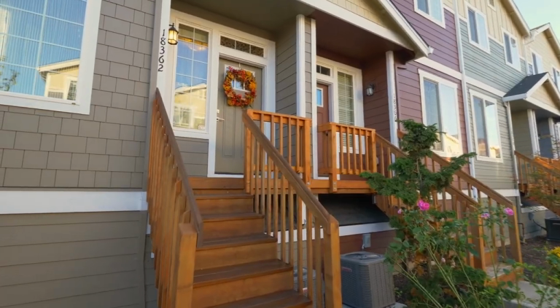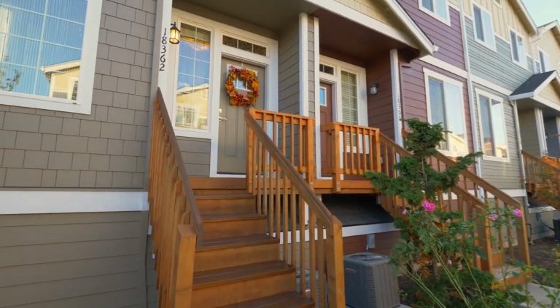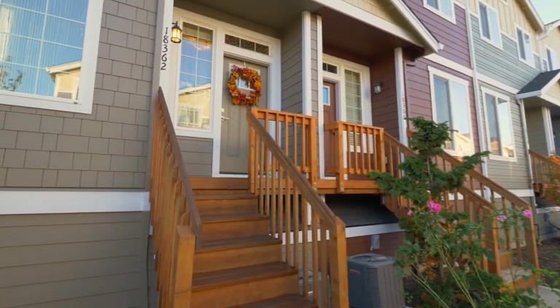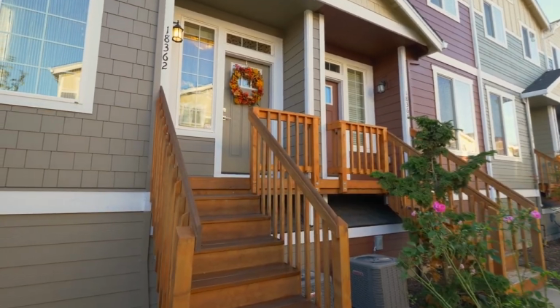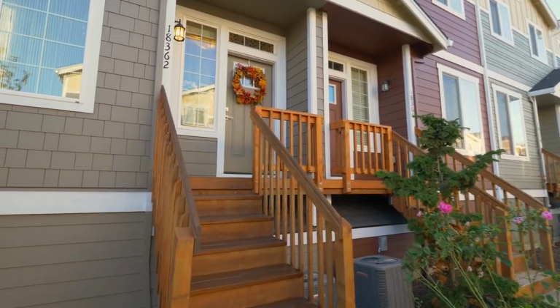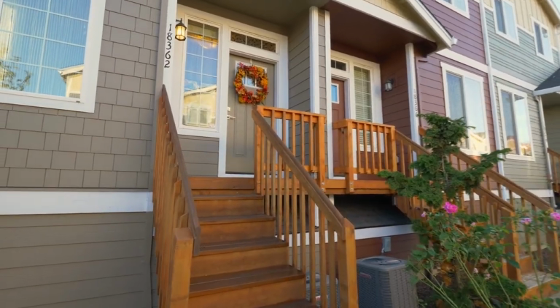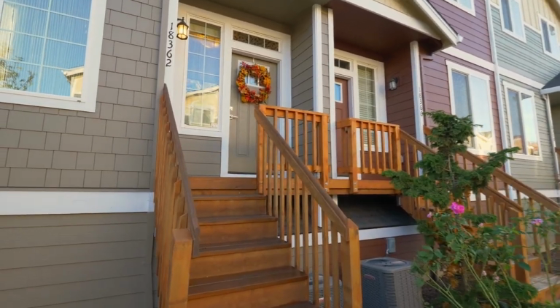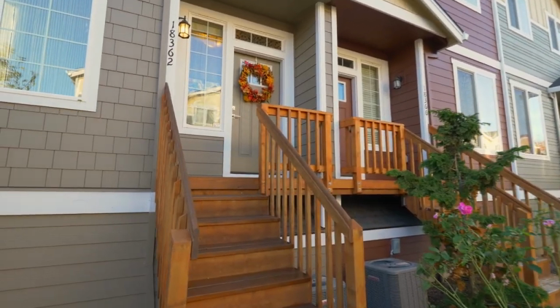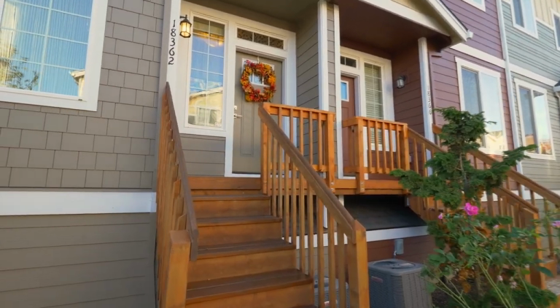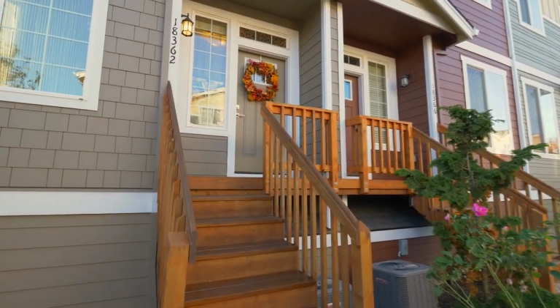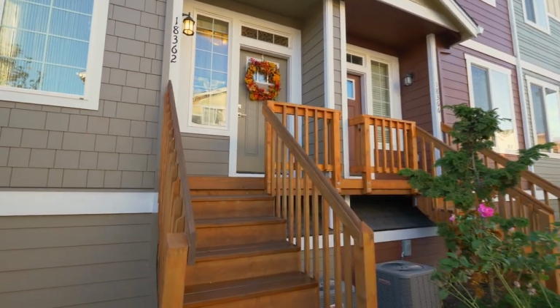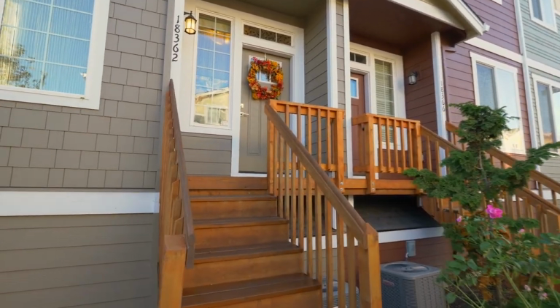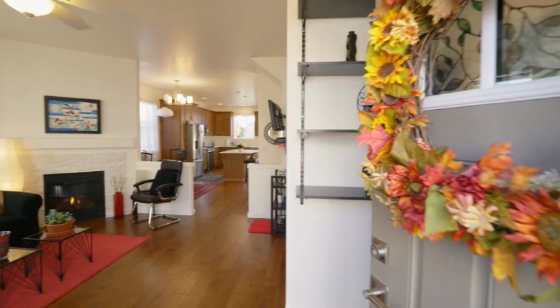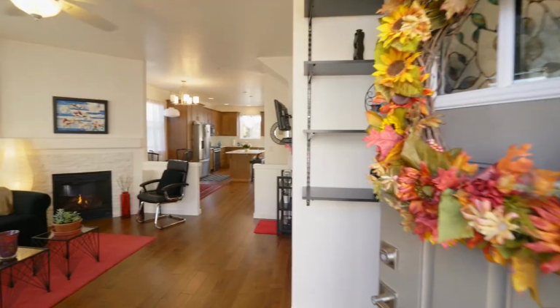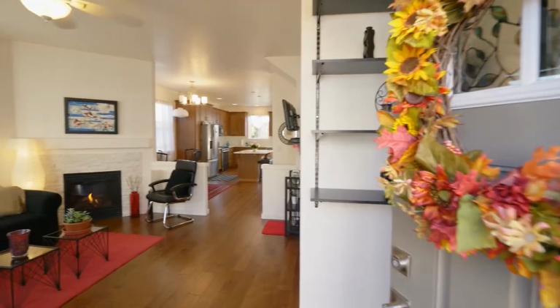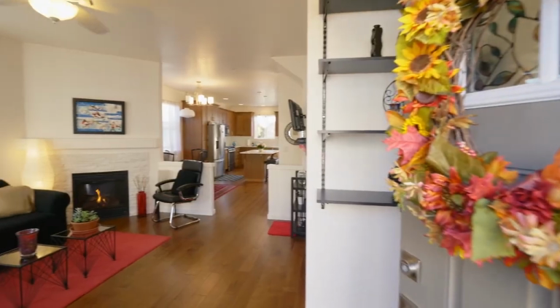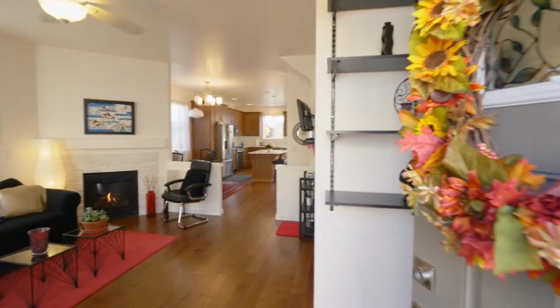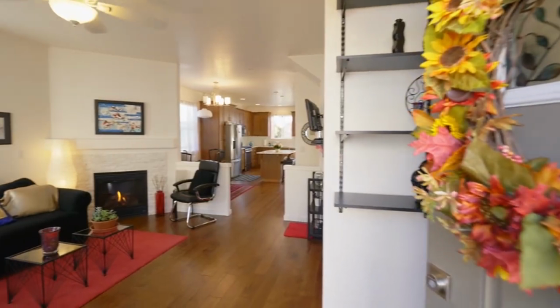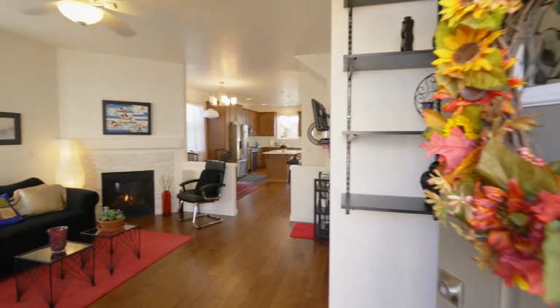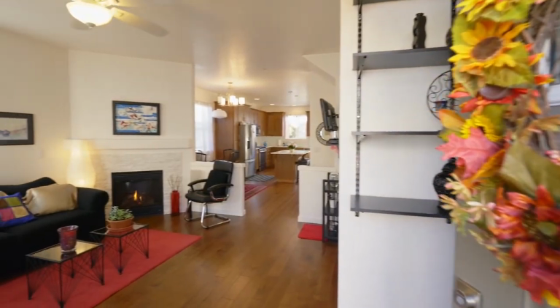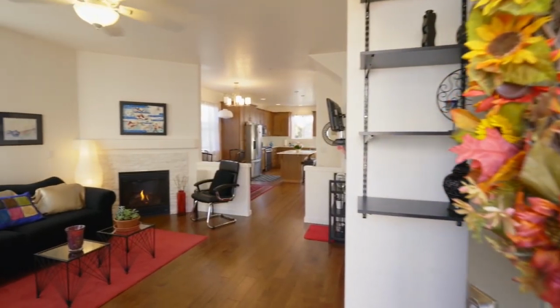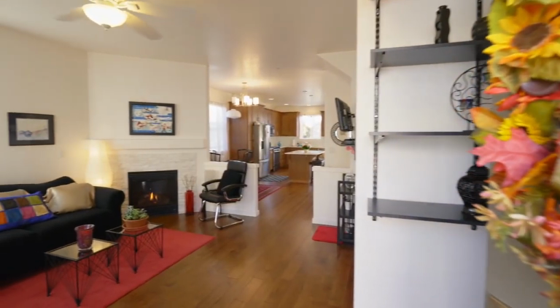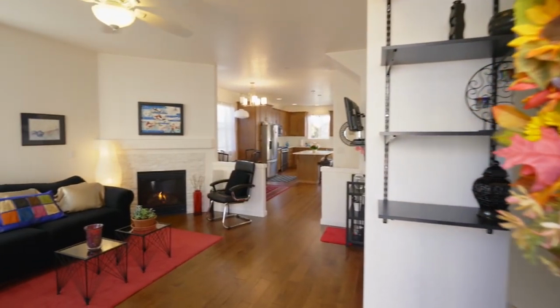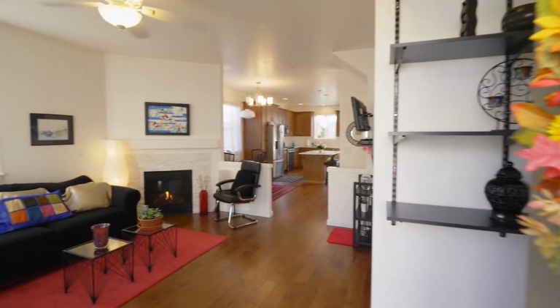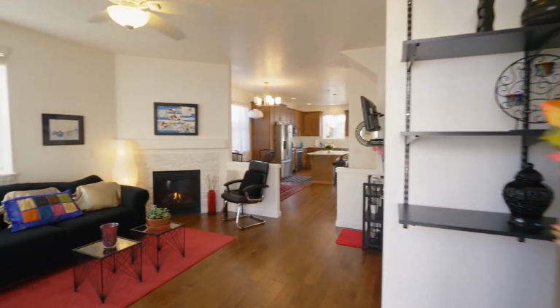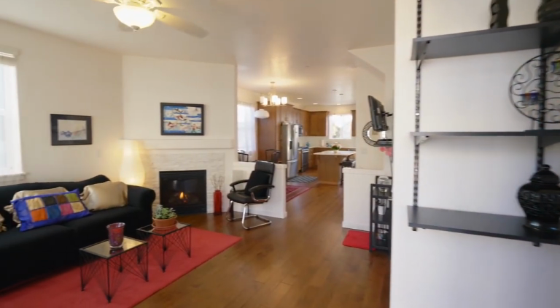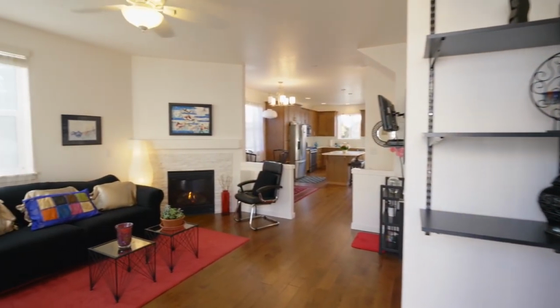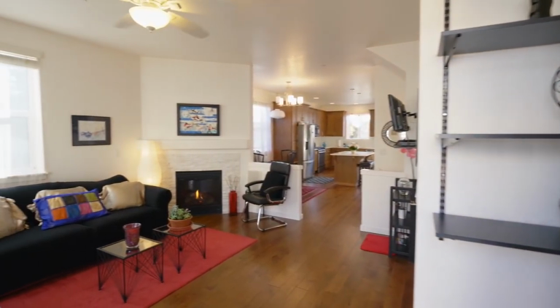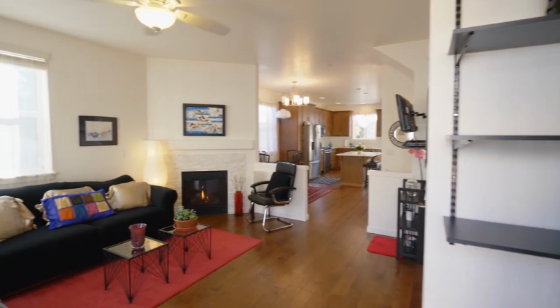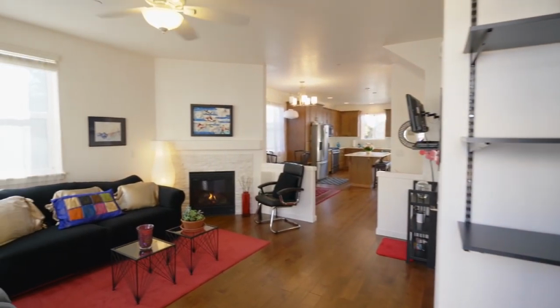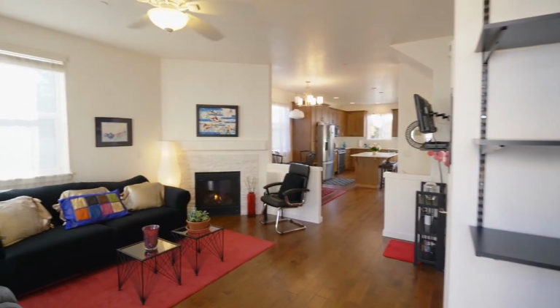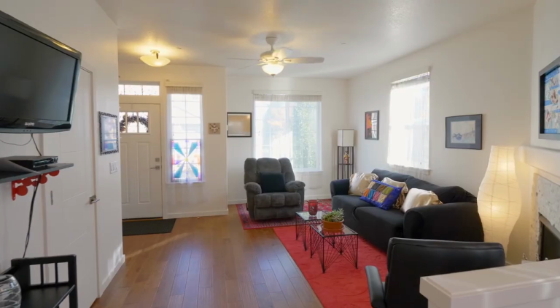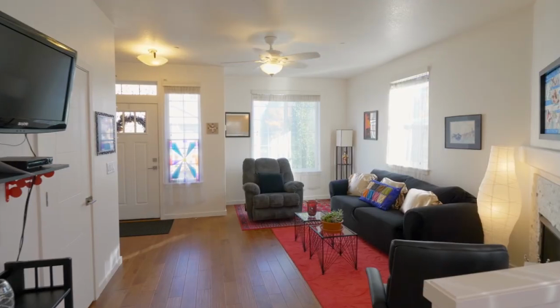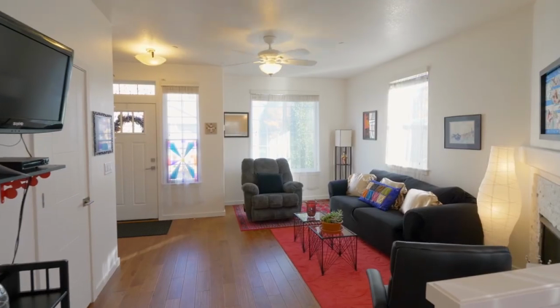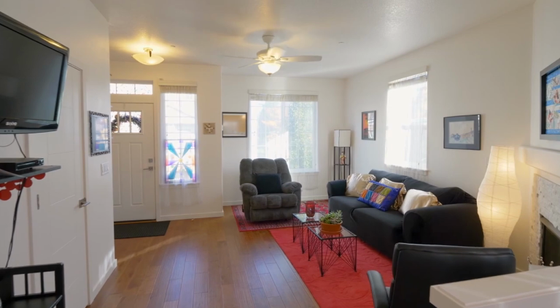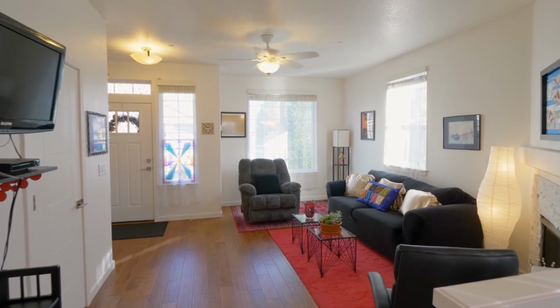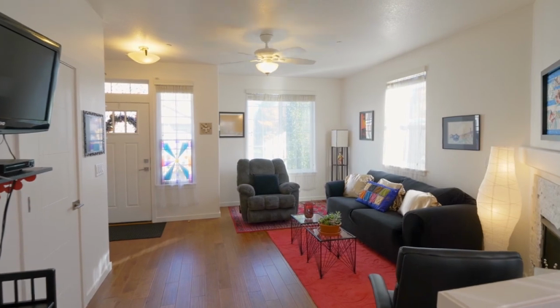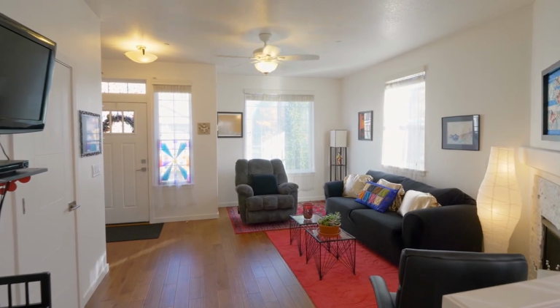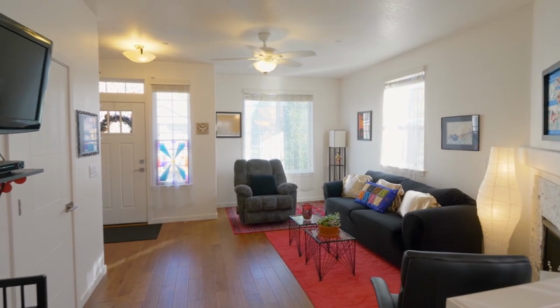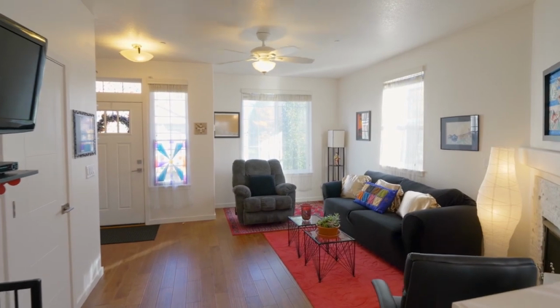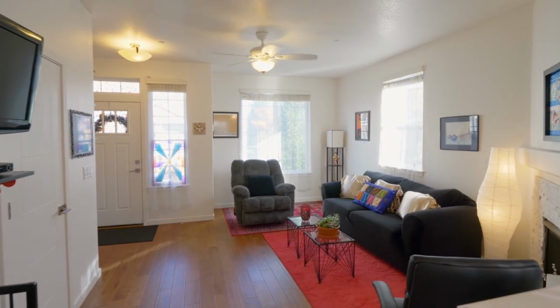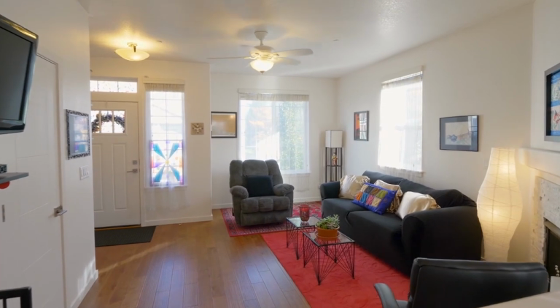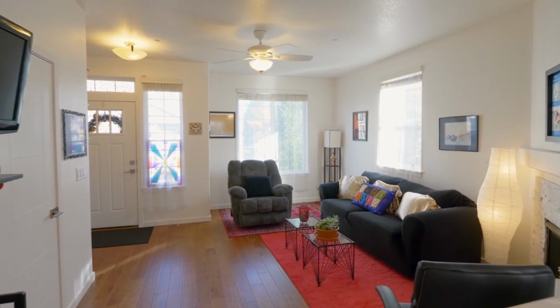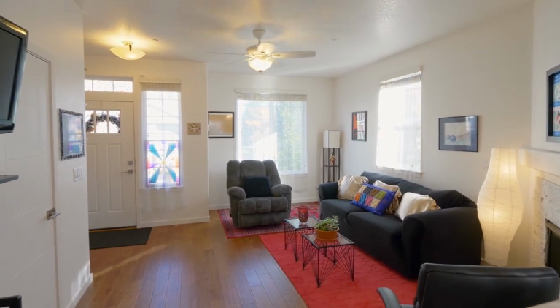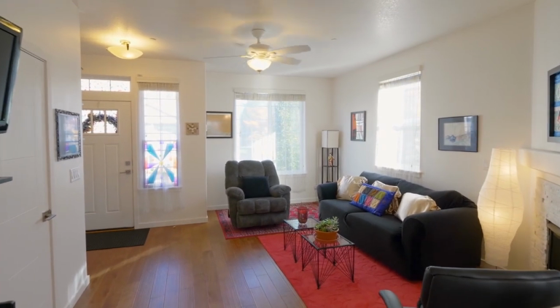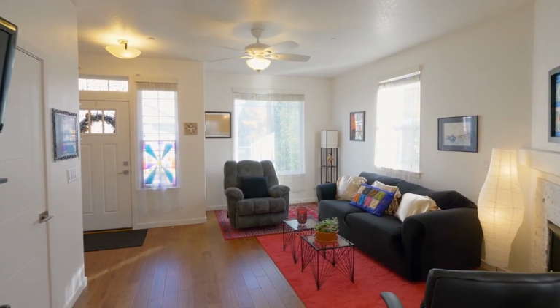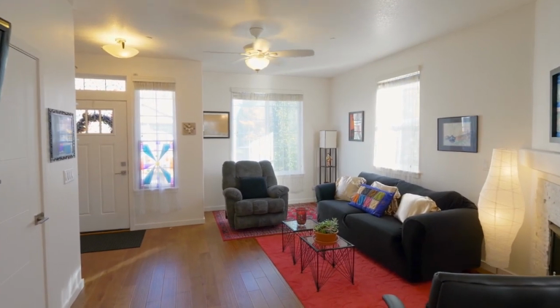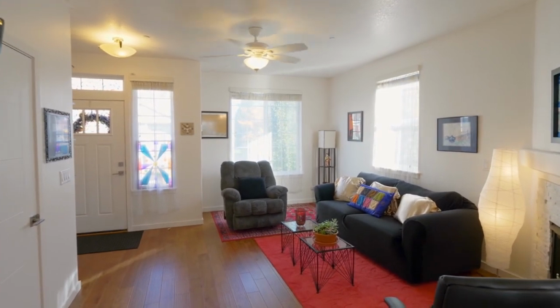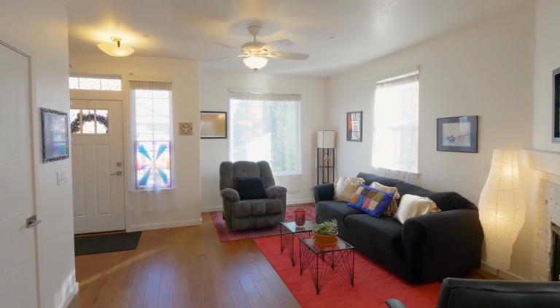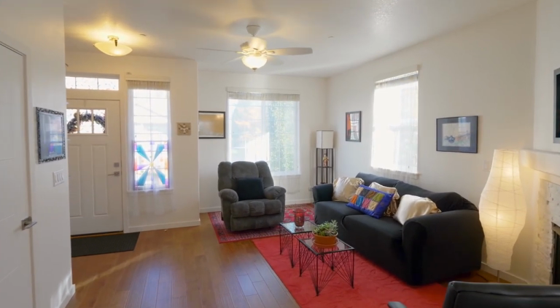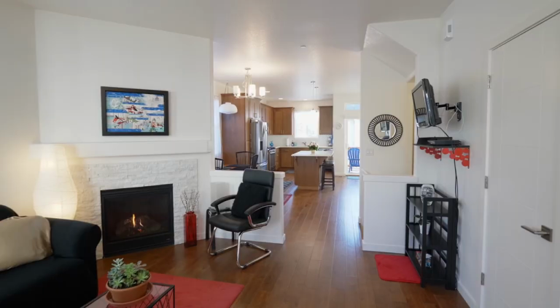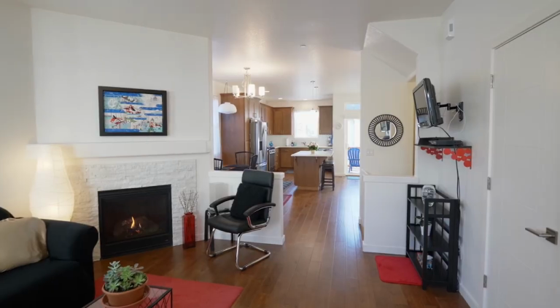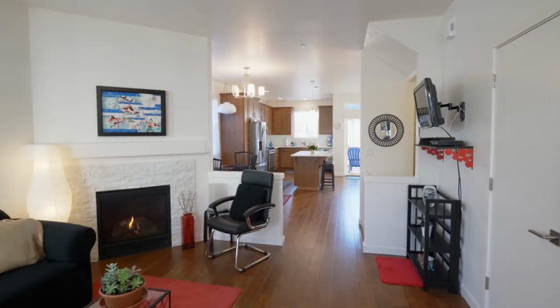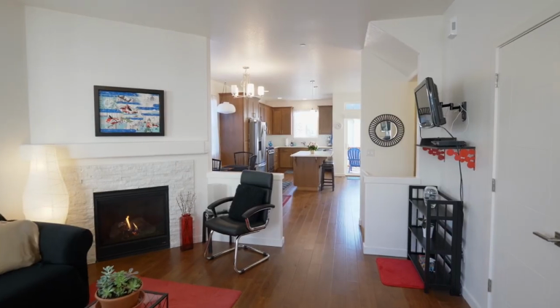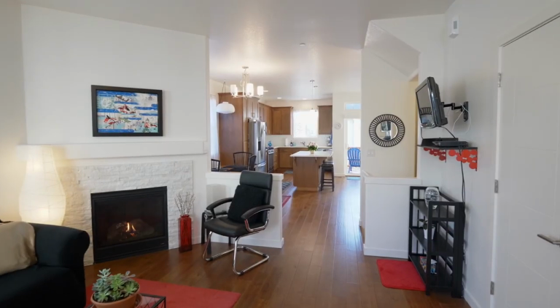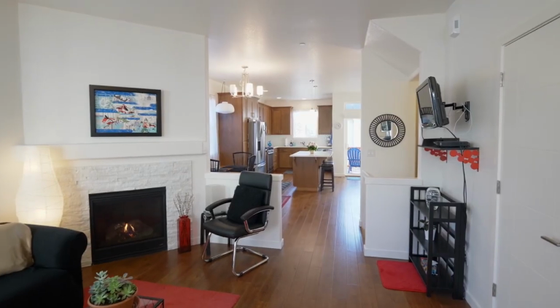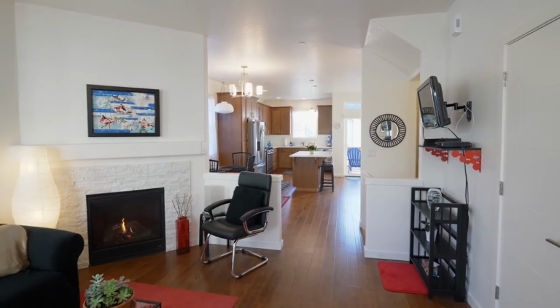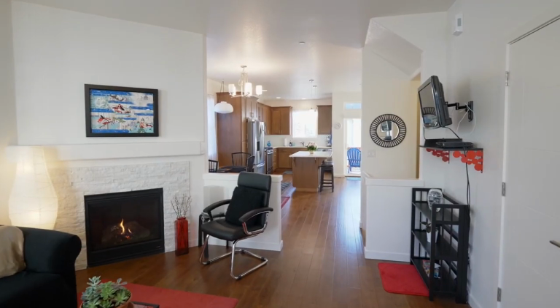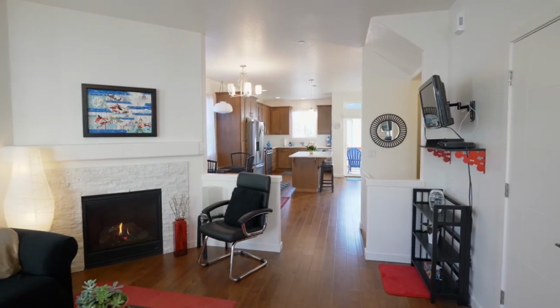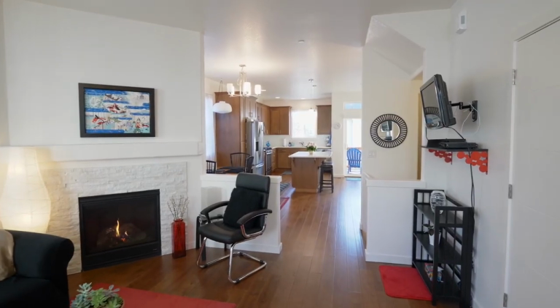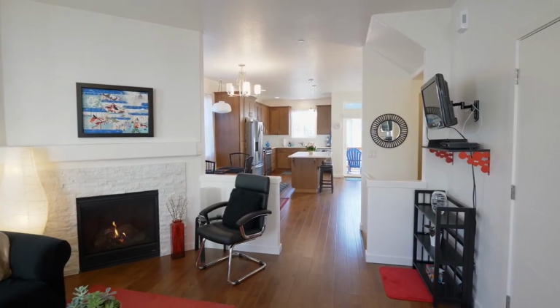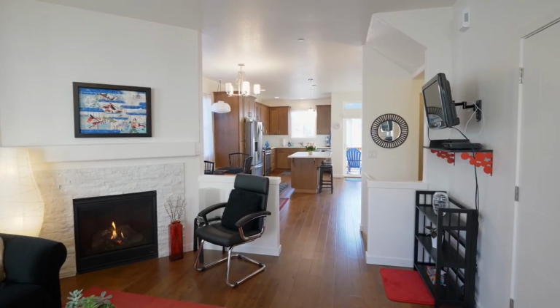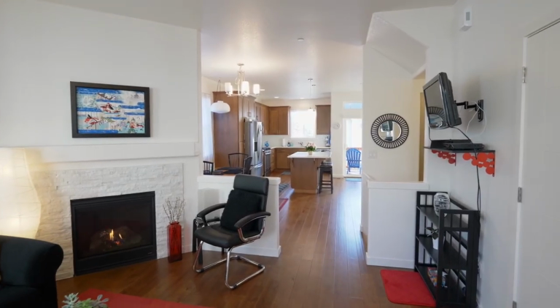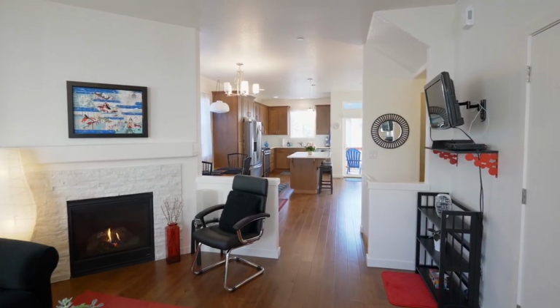Heading inside, you'll discover an inviting open-concept floor plan where you can relax by the fireplace with a quartz mantle.